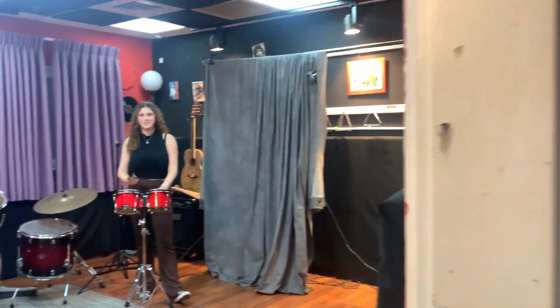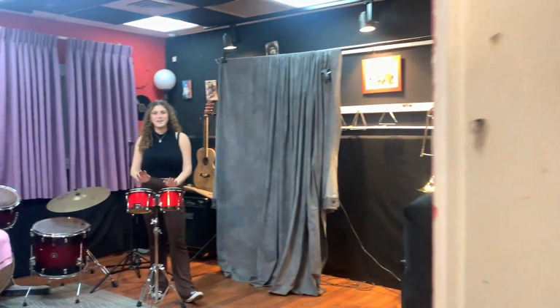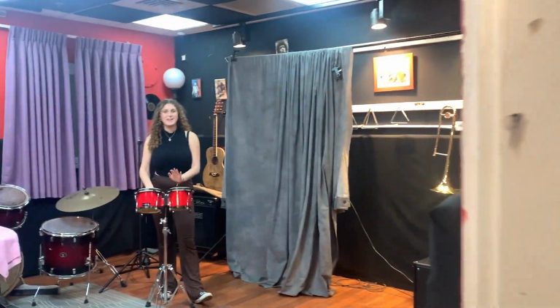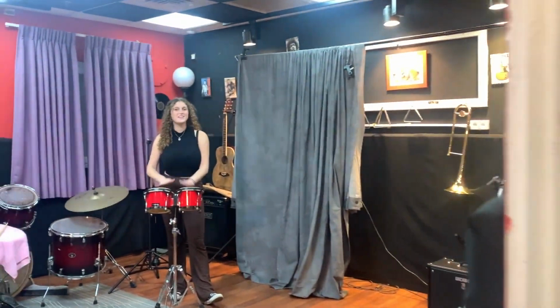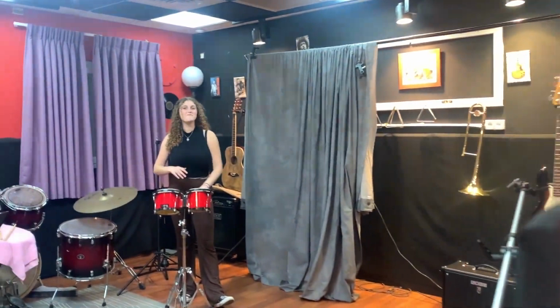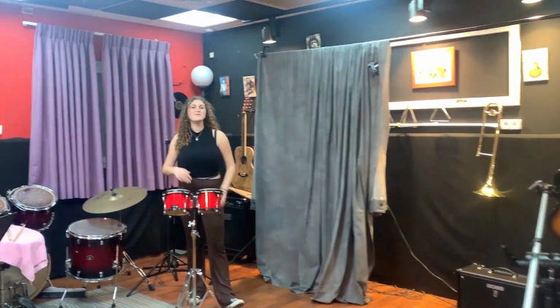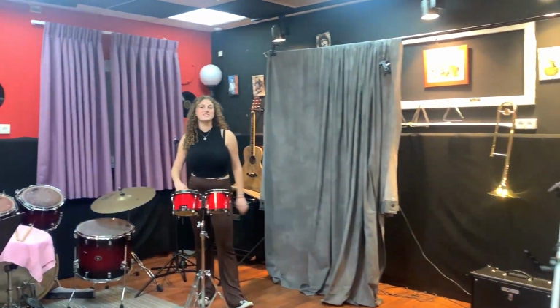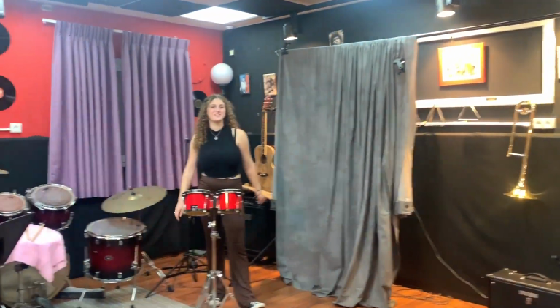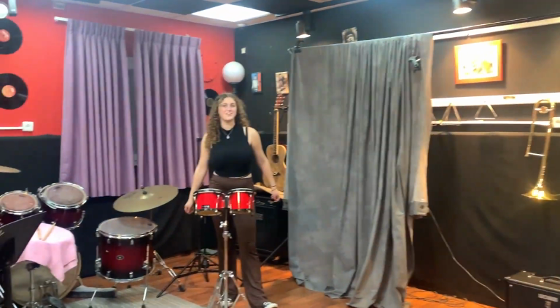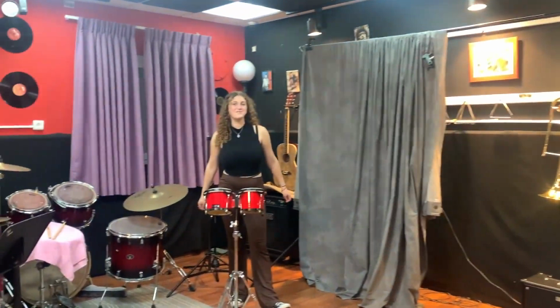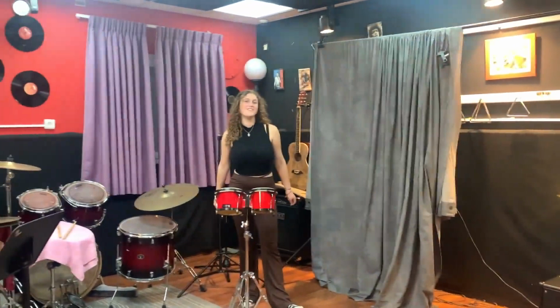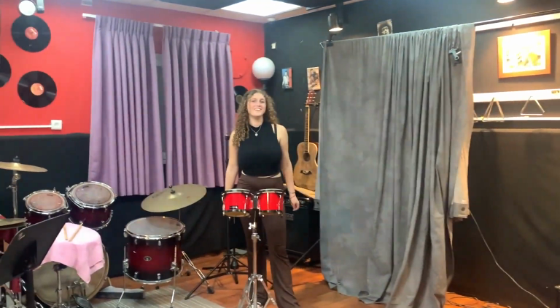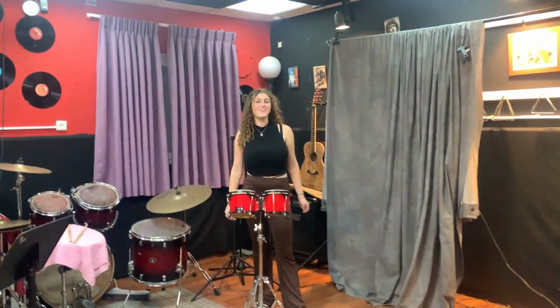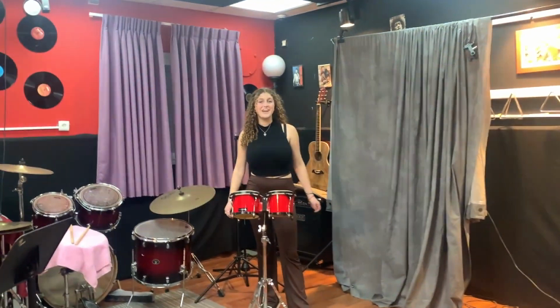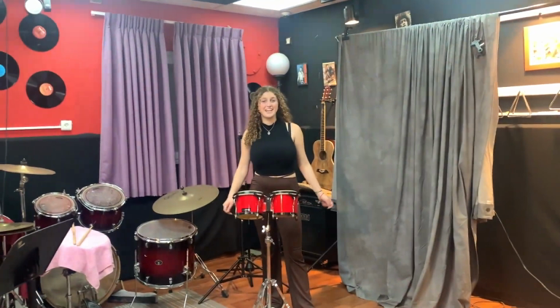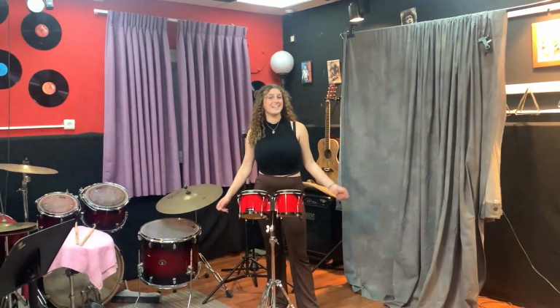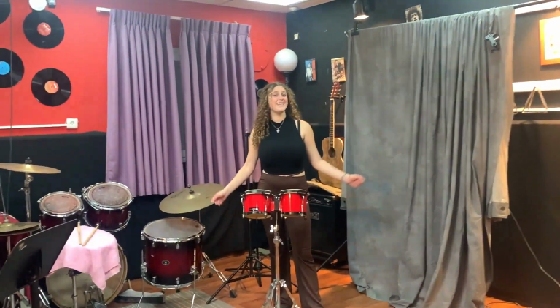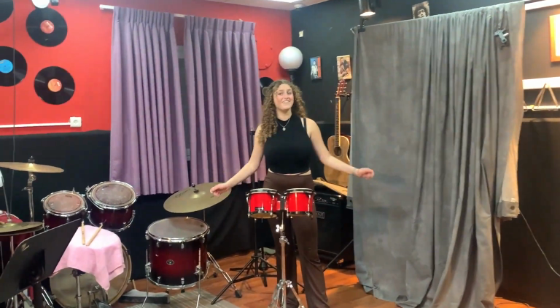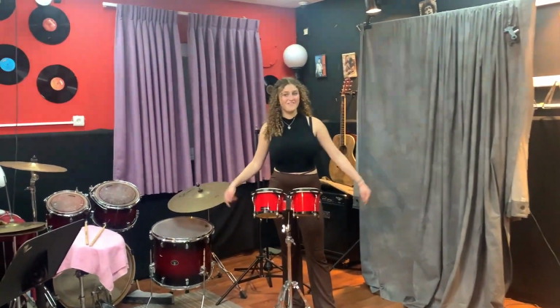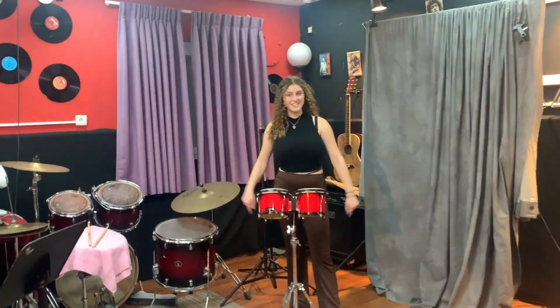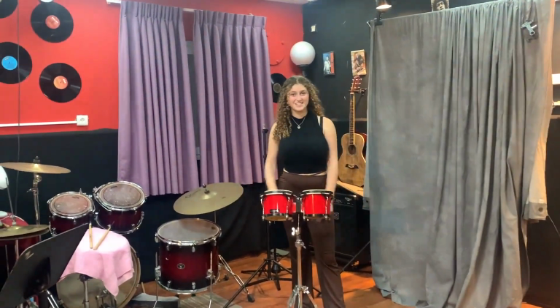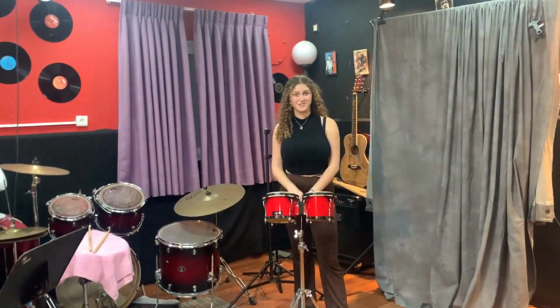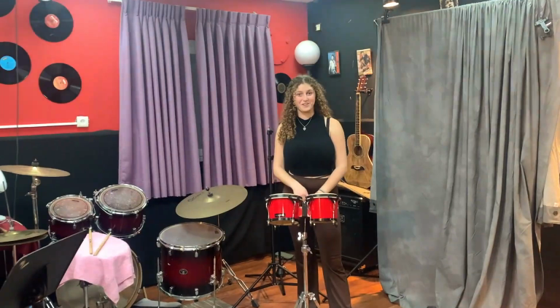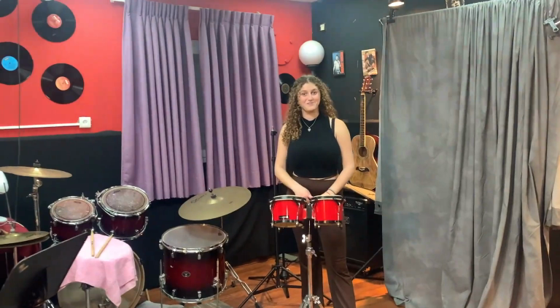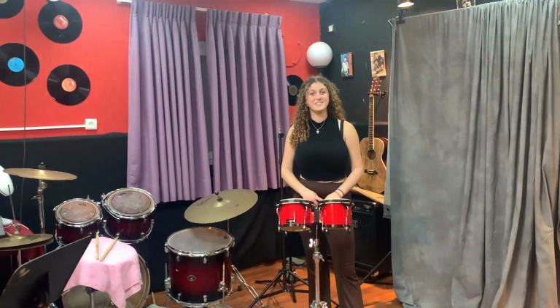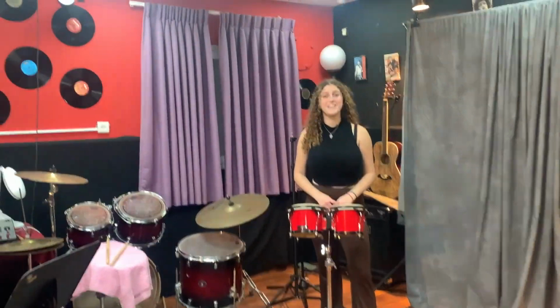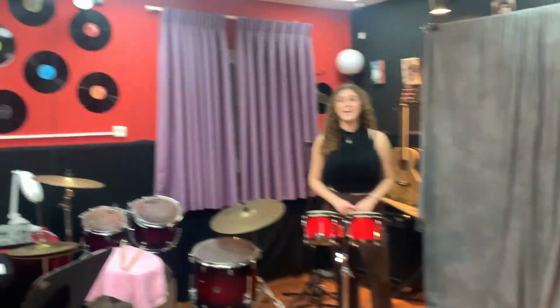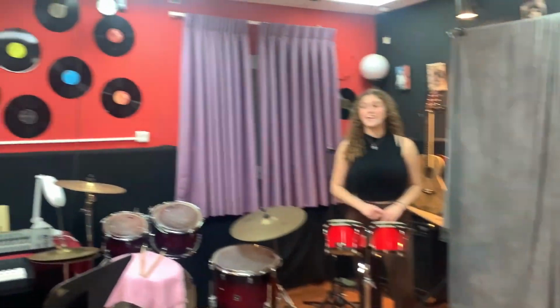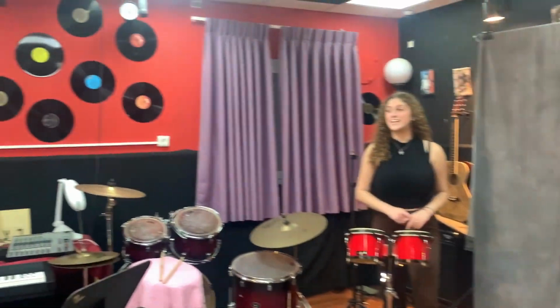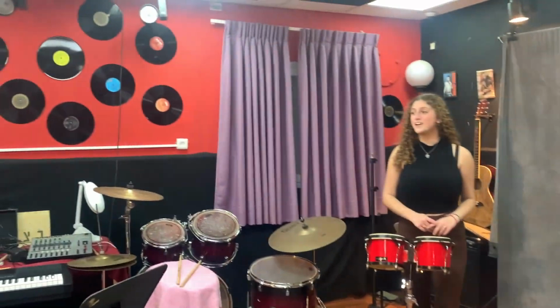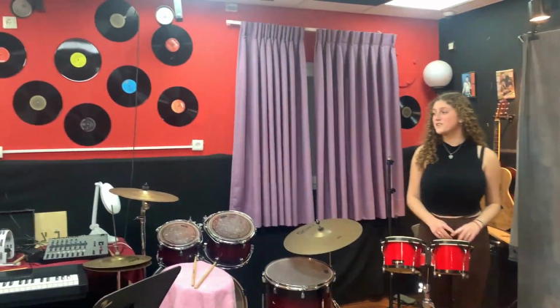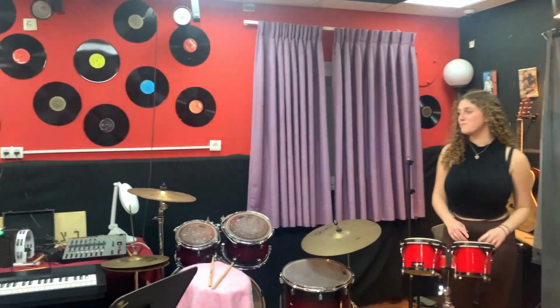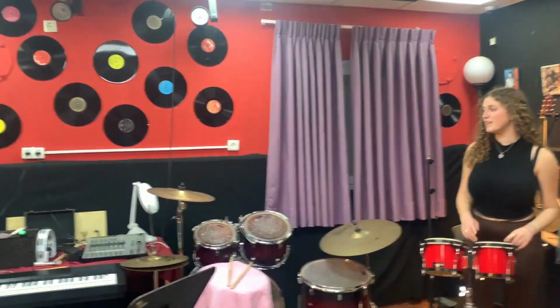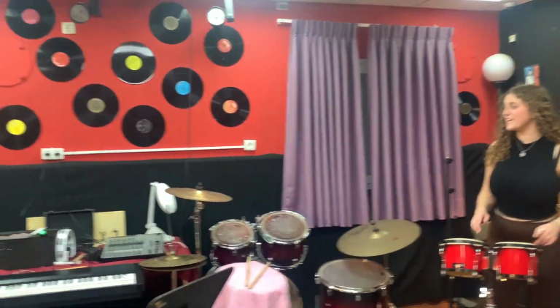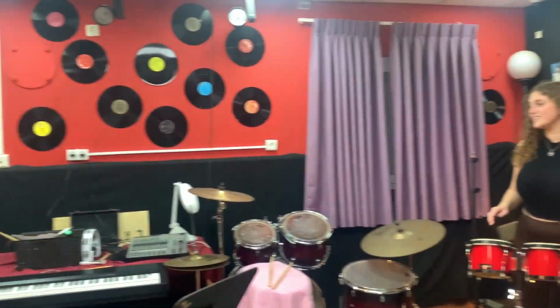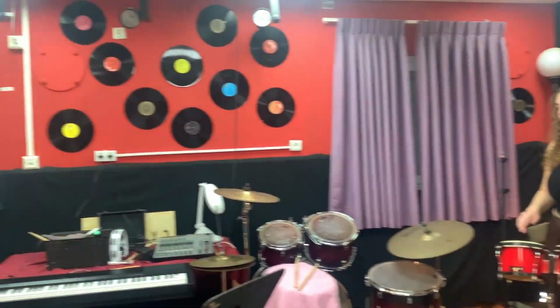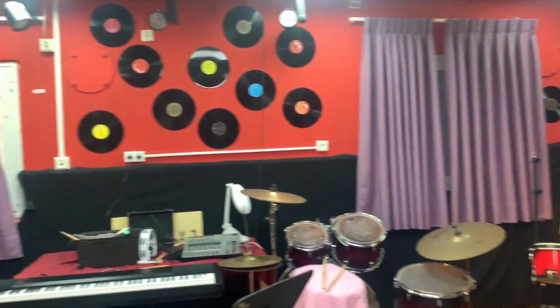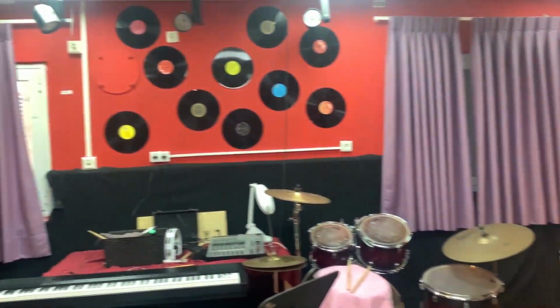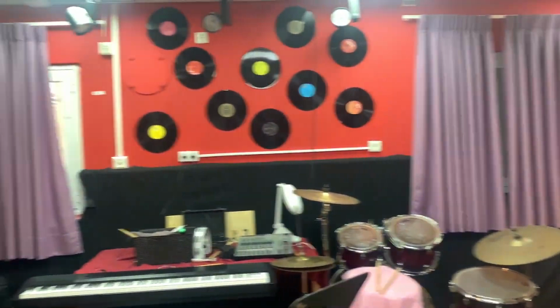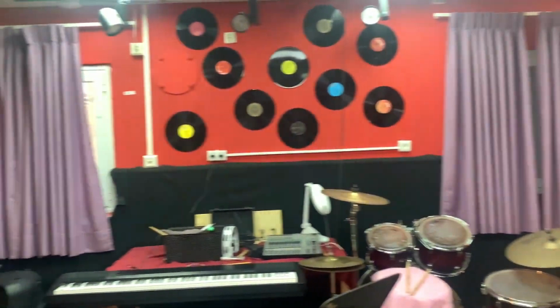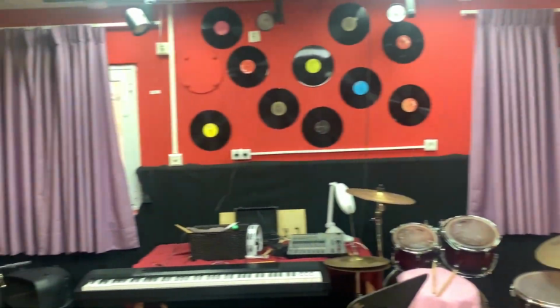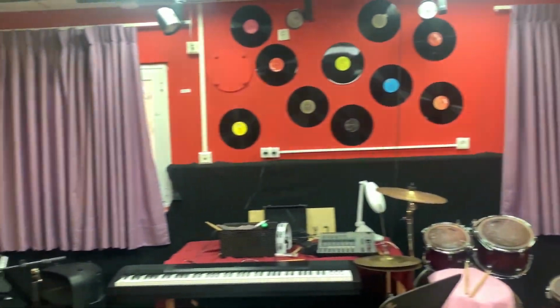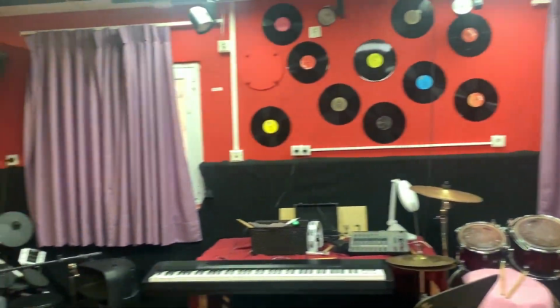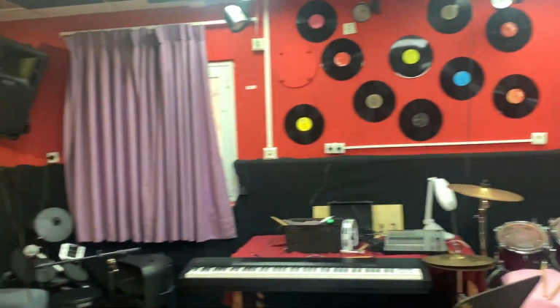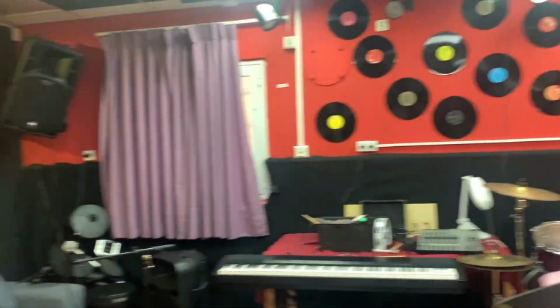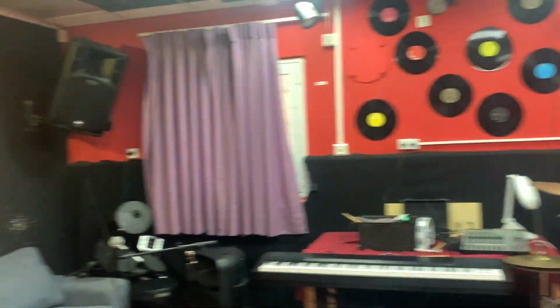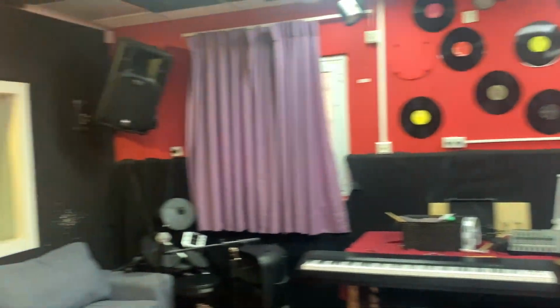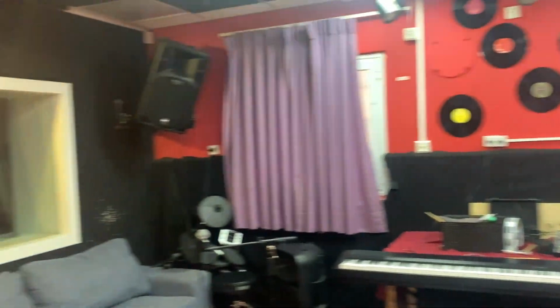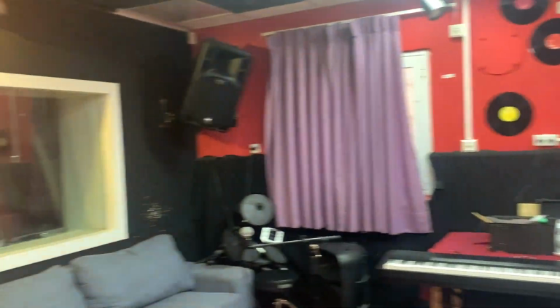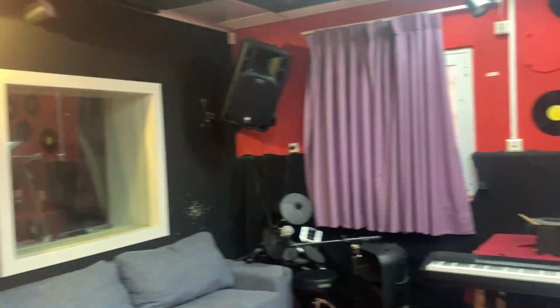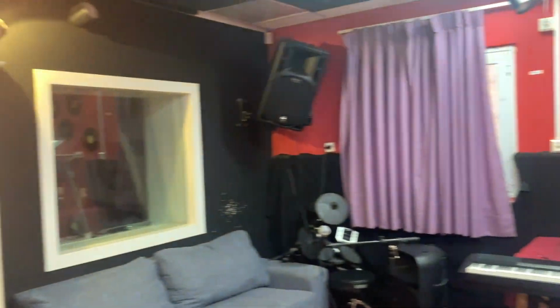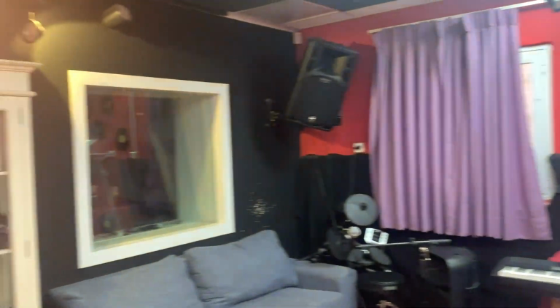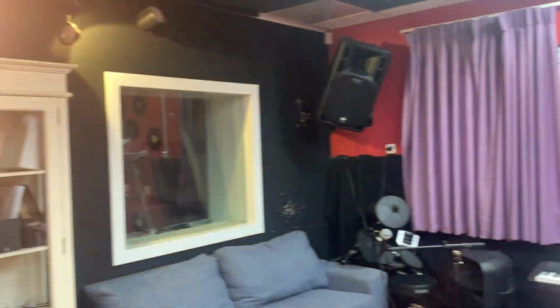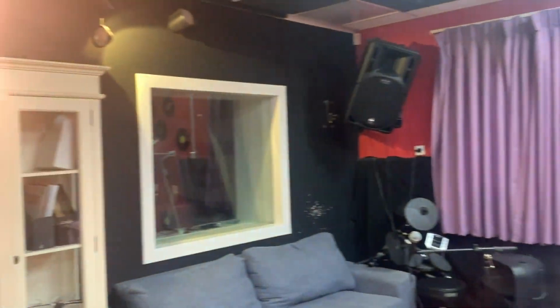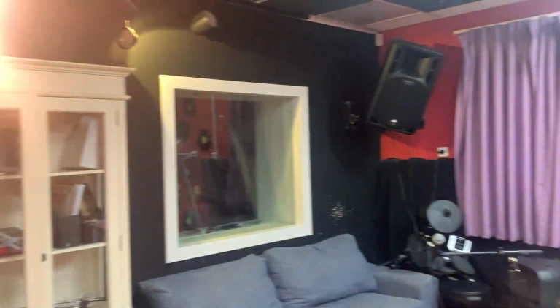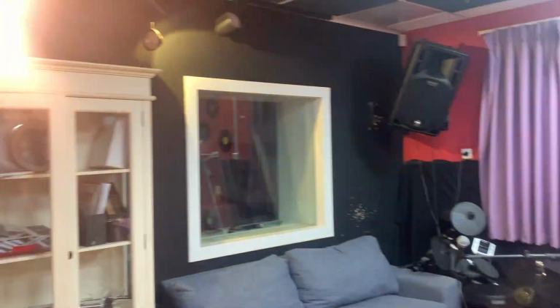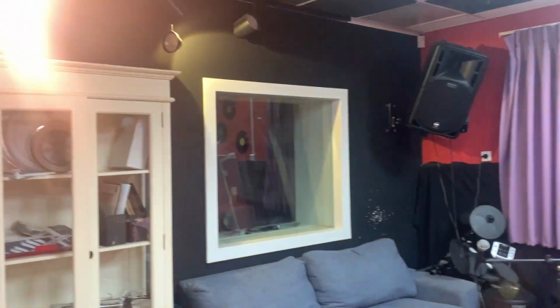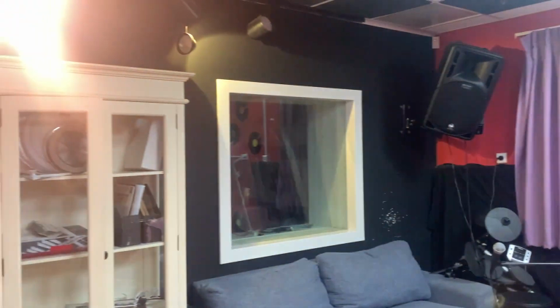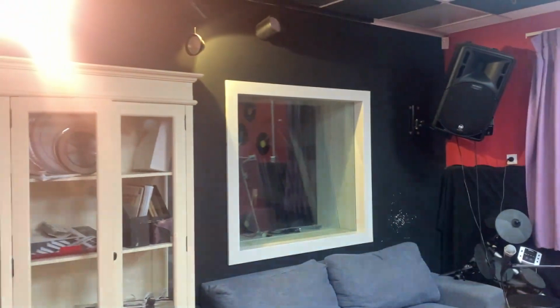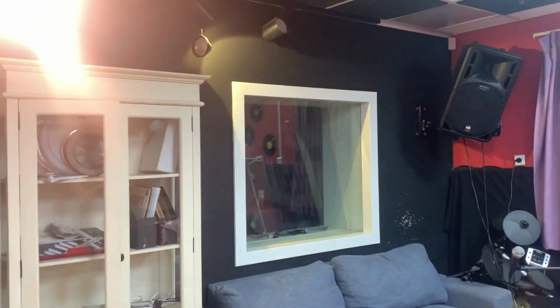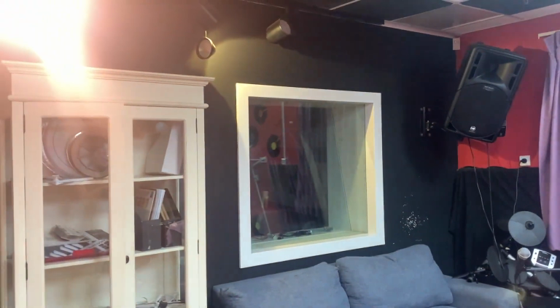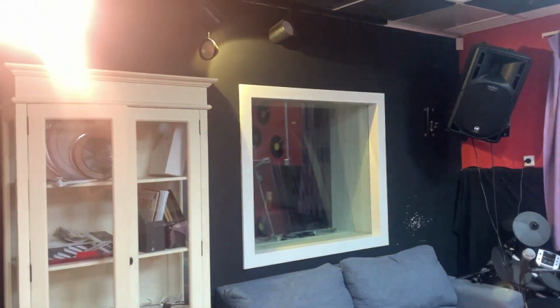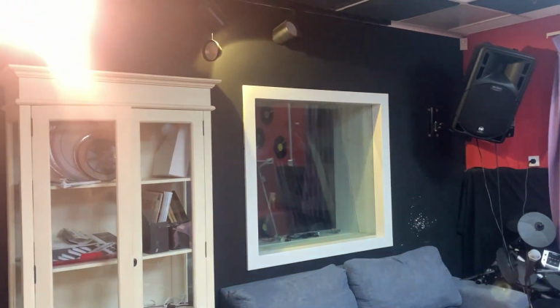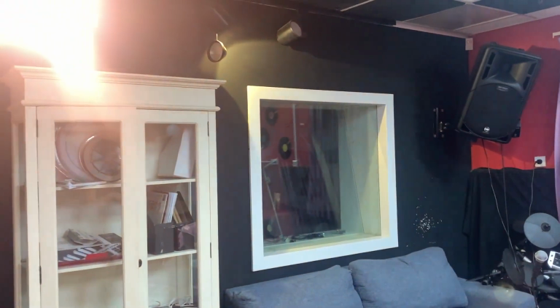The music room, located in the Muss dorms. Here you can play the drums, the guitar, the piano, and film podcasts.